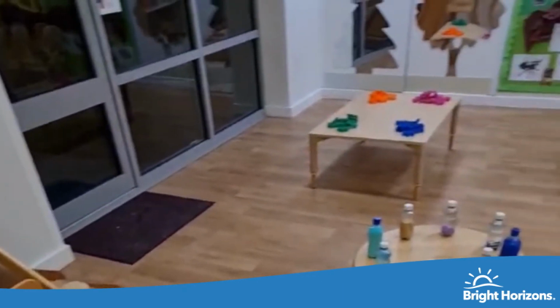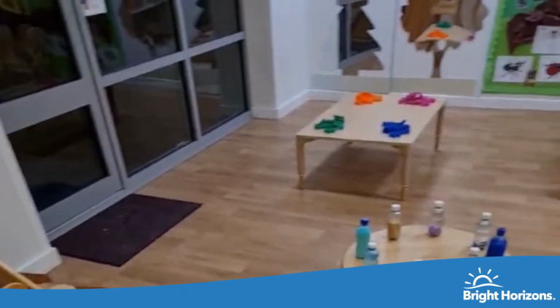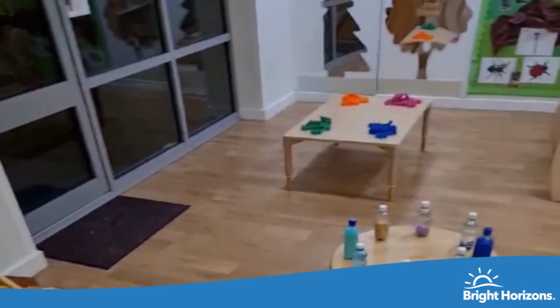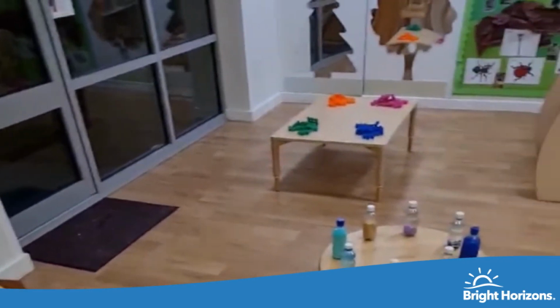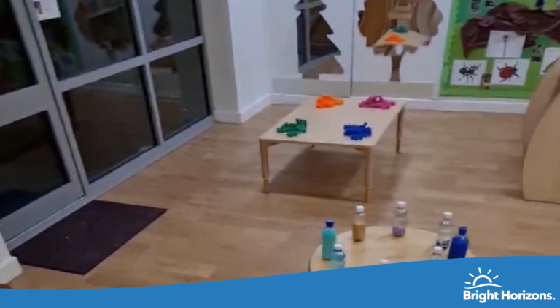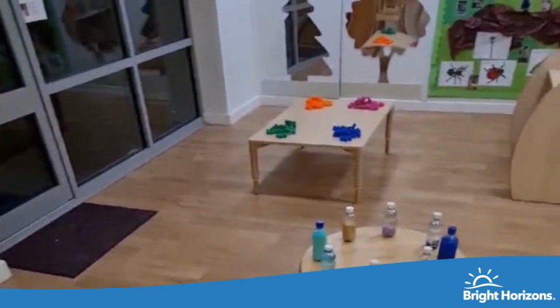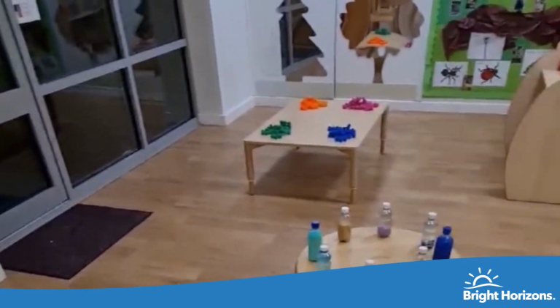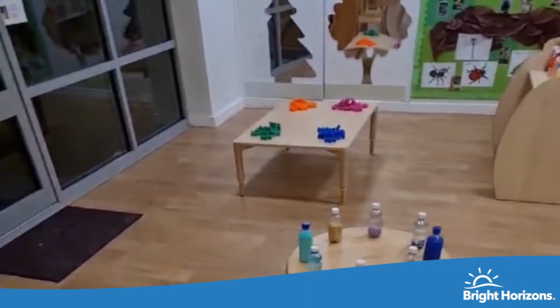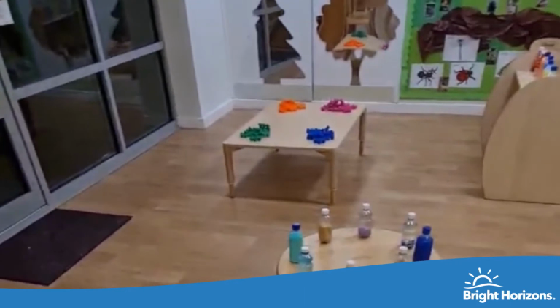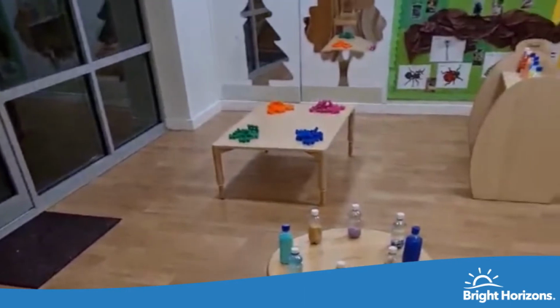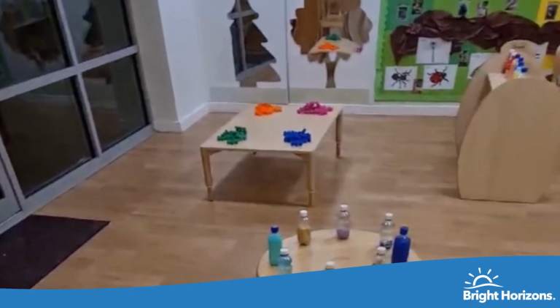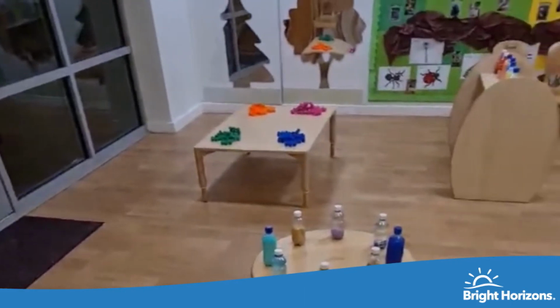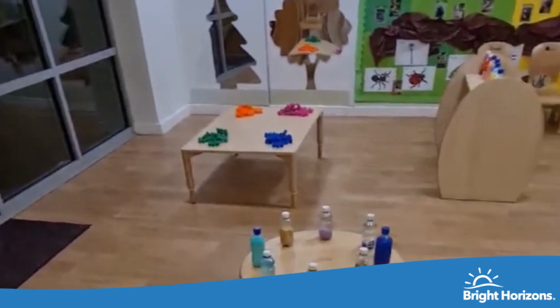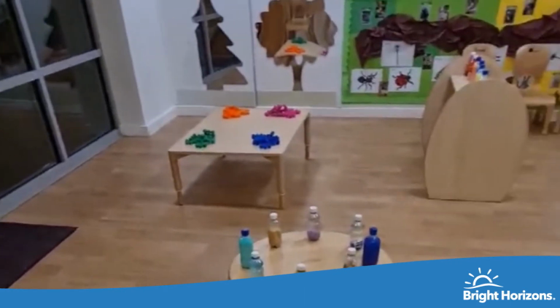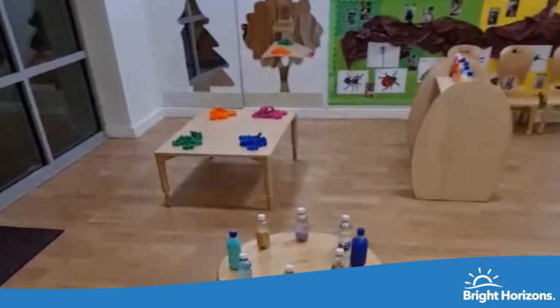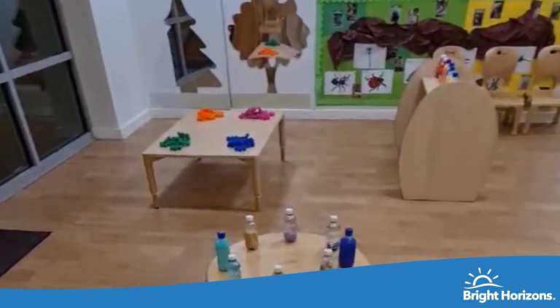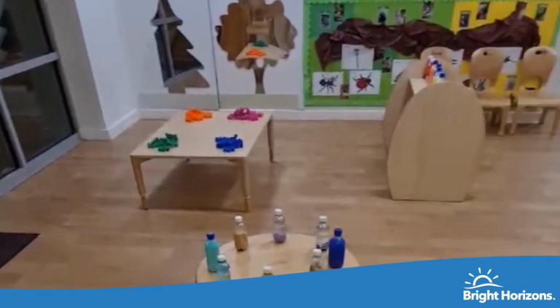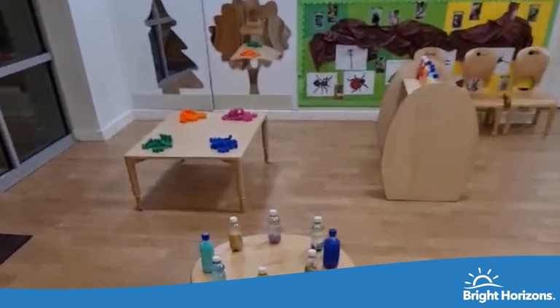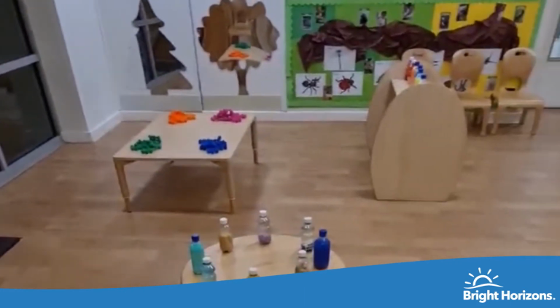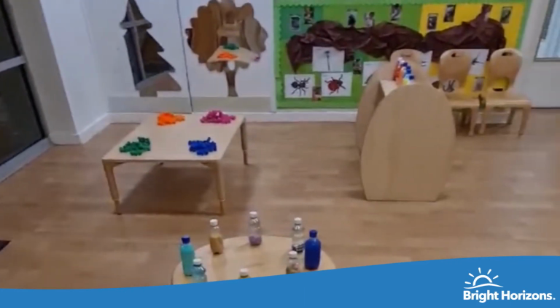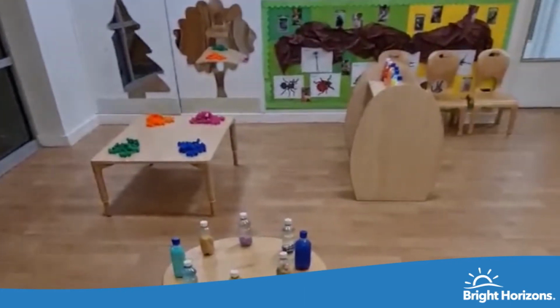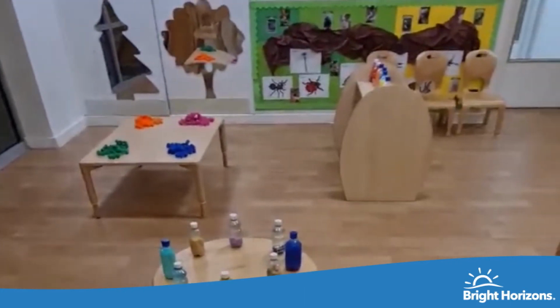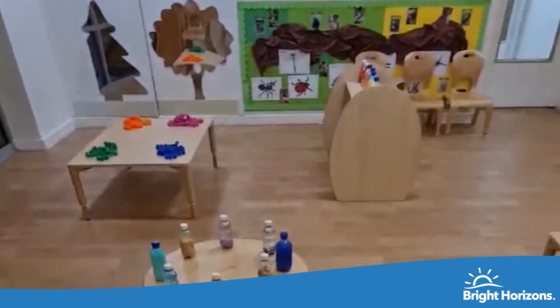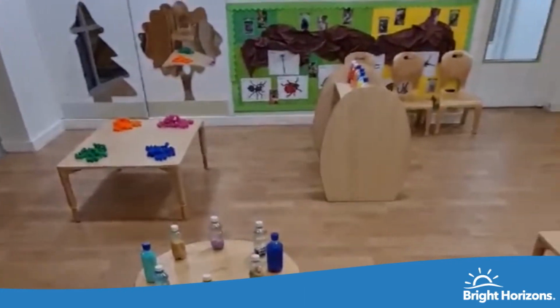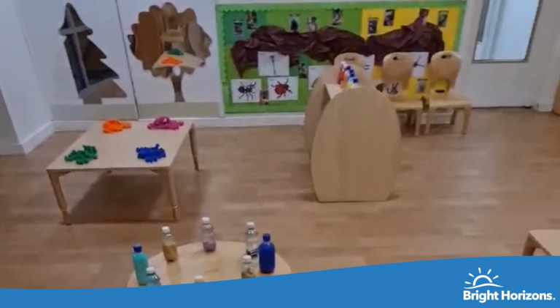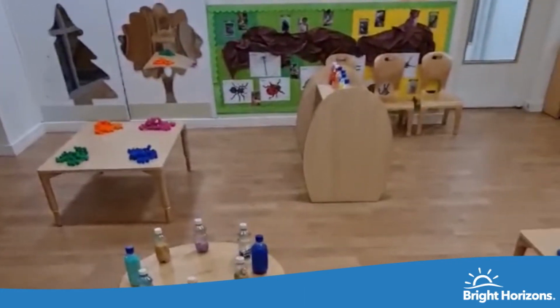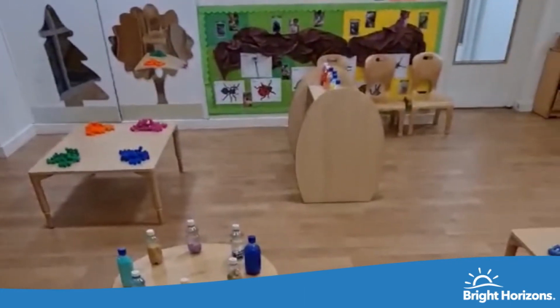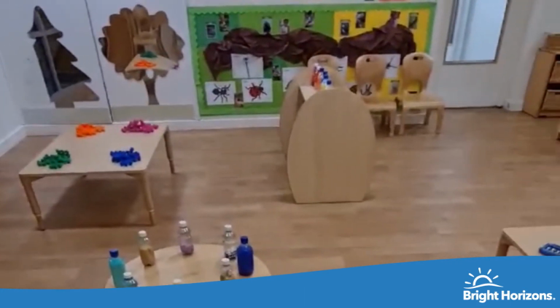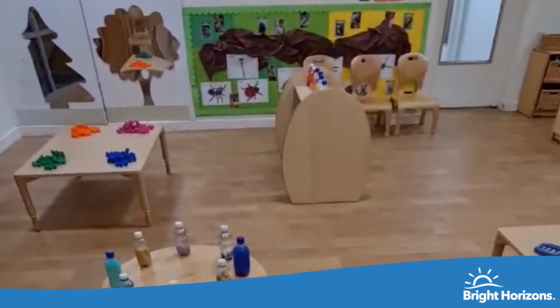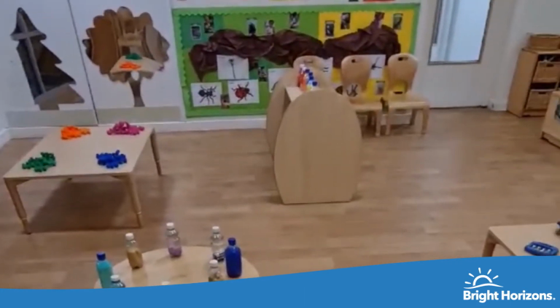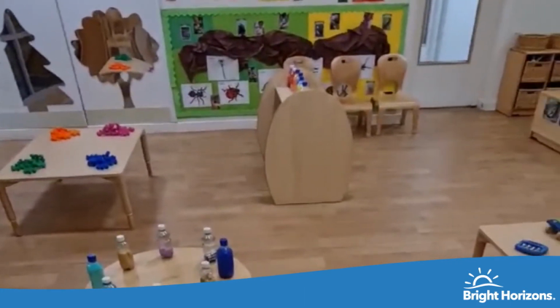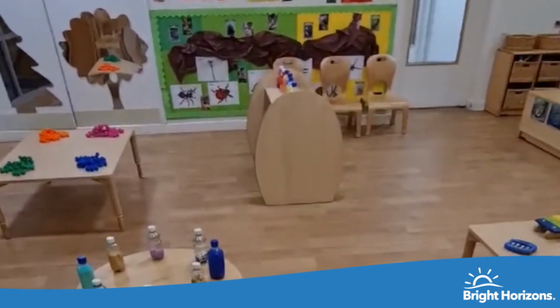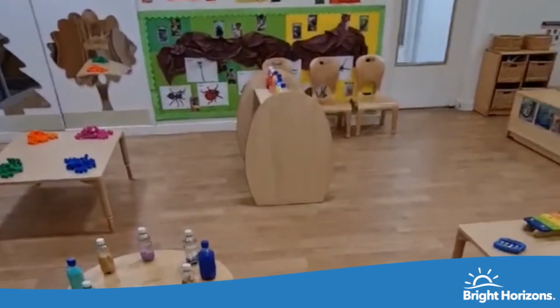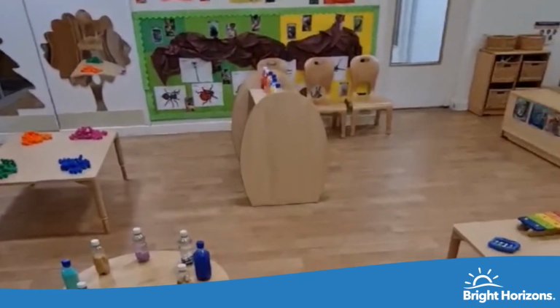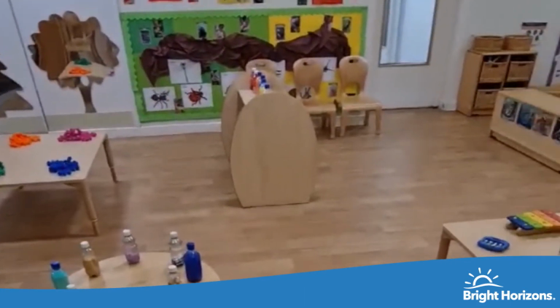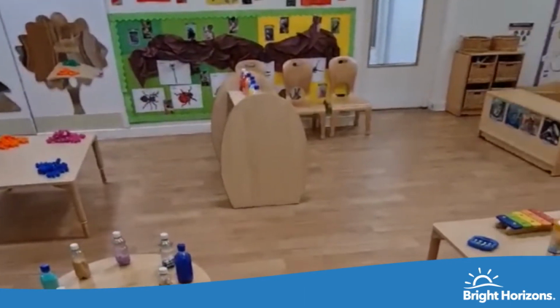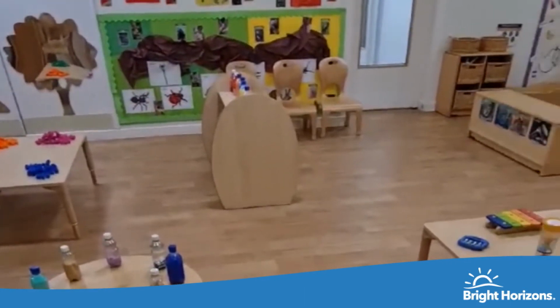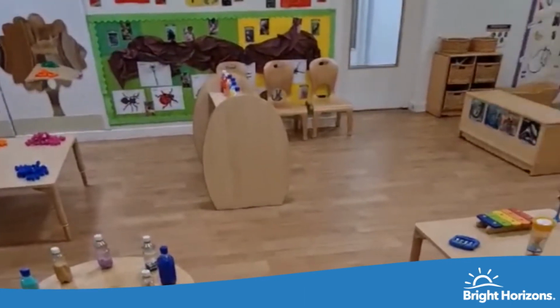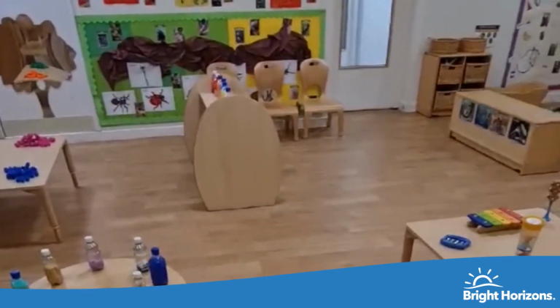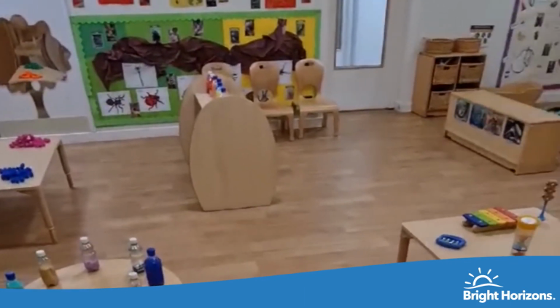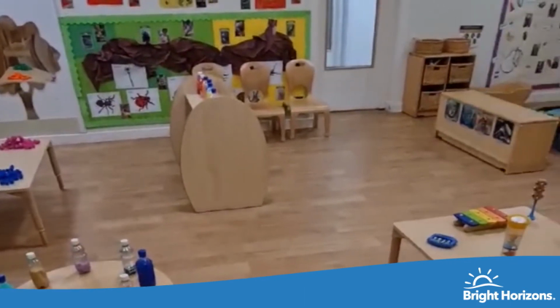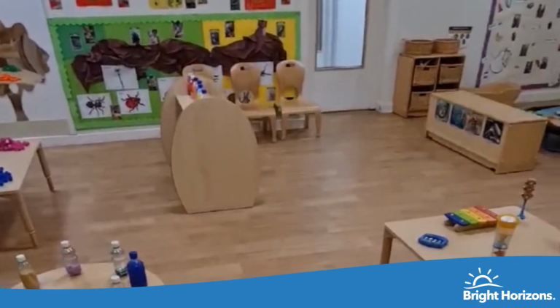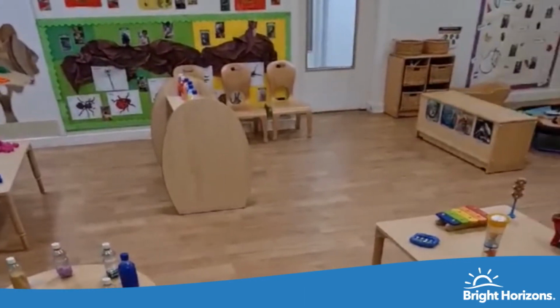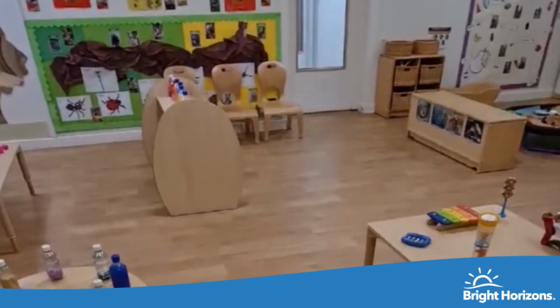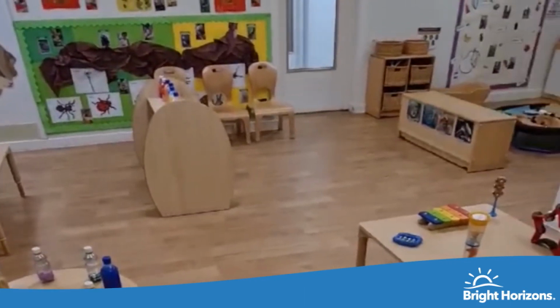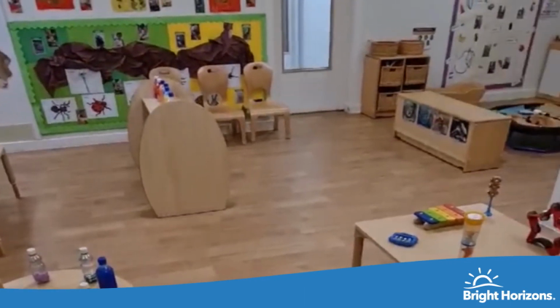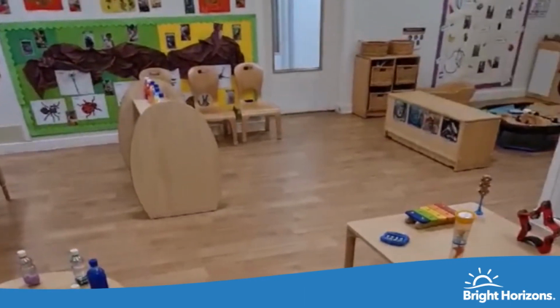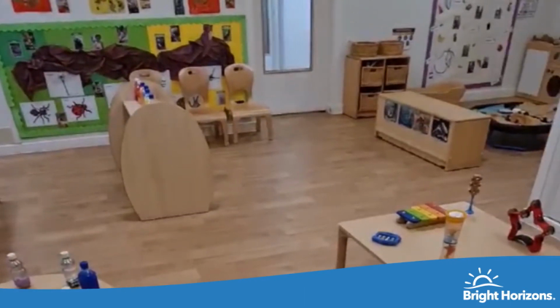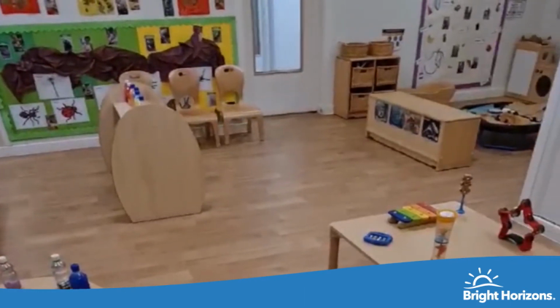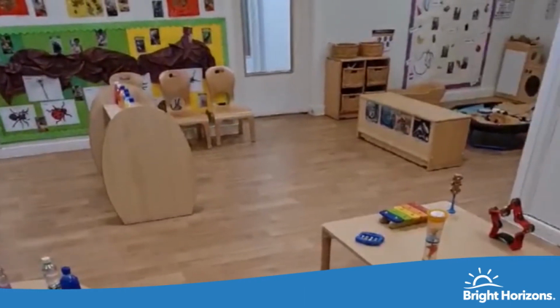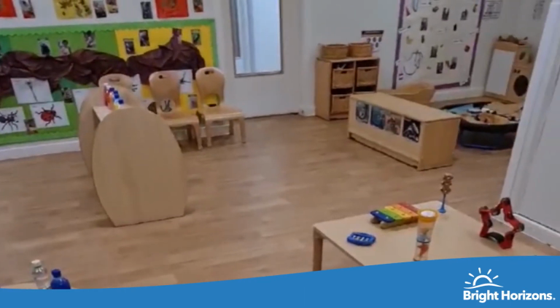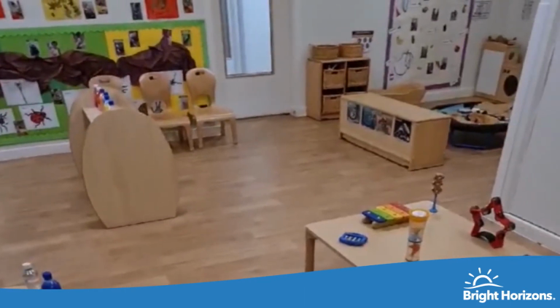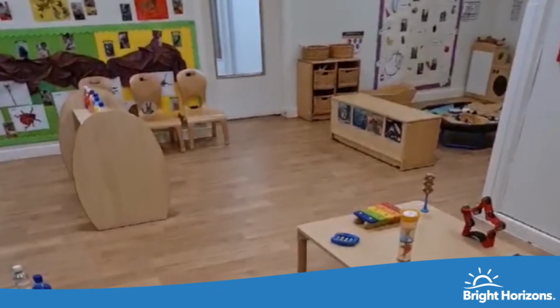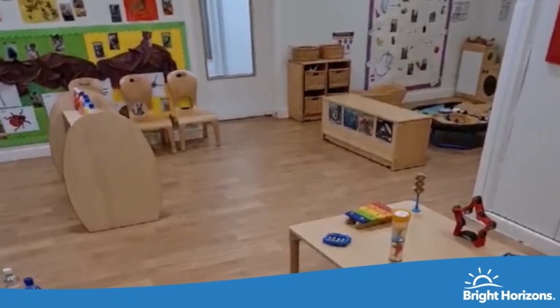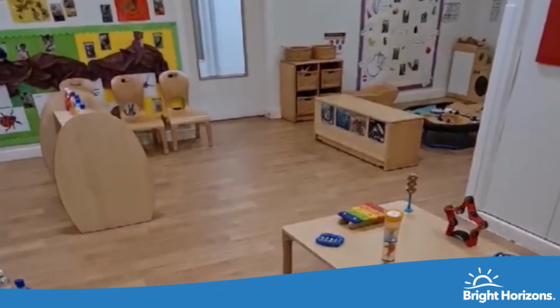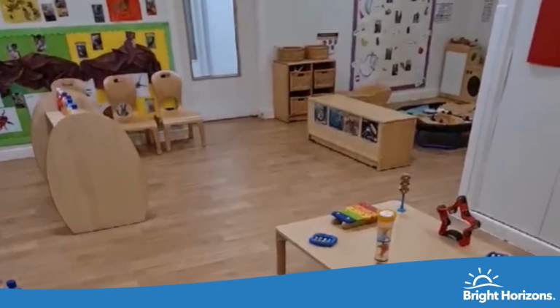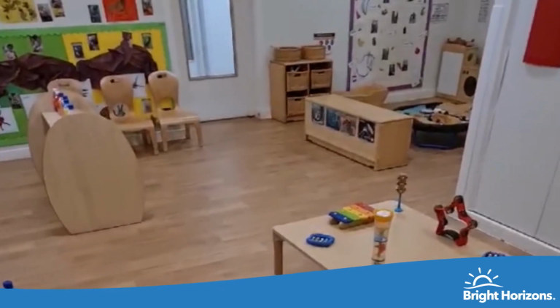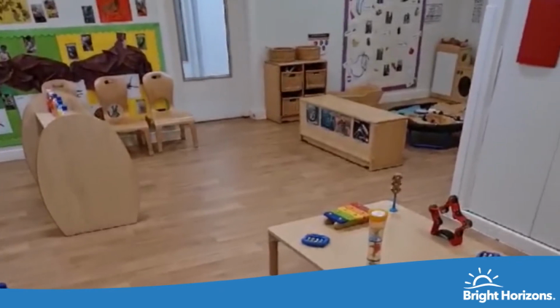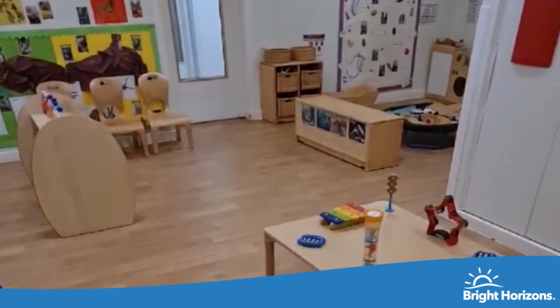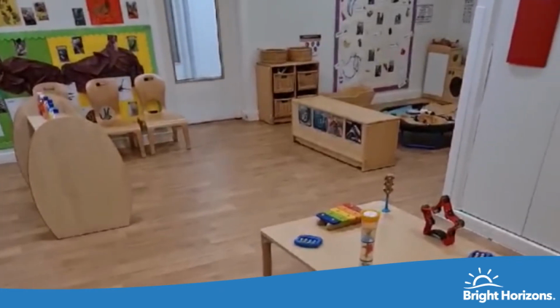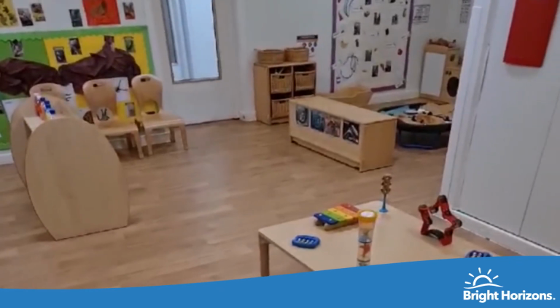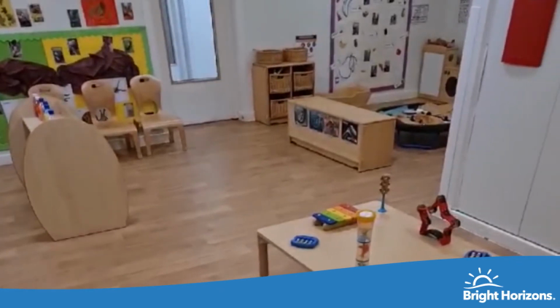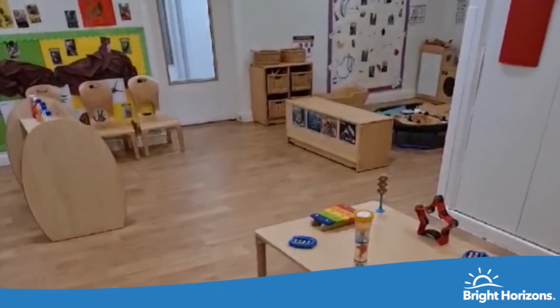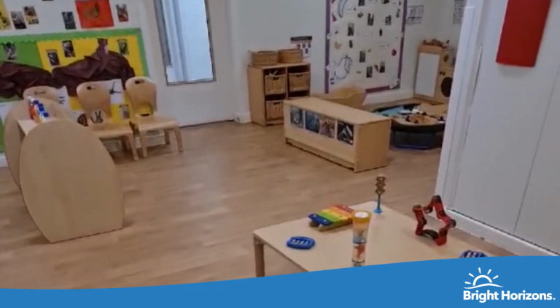Our baby room is spacious and open planned and benefits from having its own private garden where they're able to free flow and explore the outdoors.